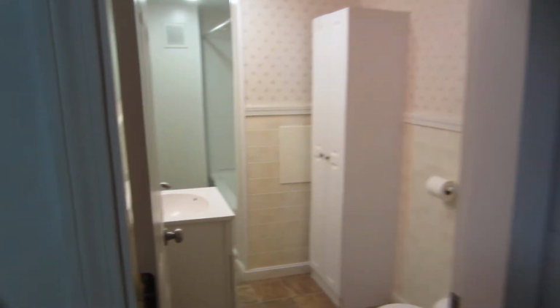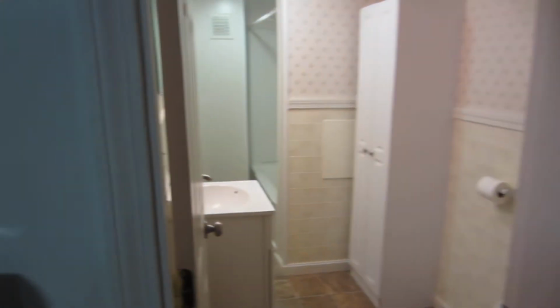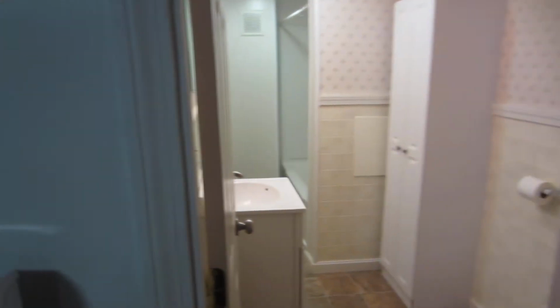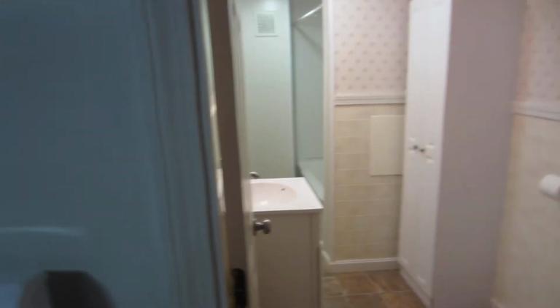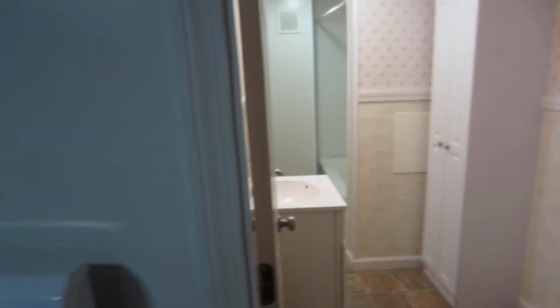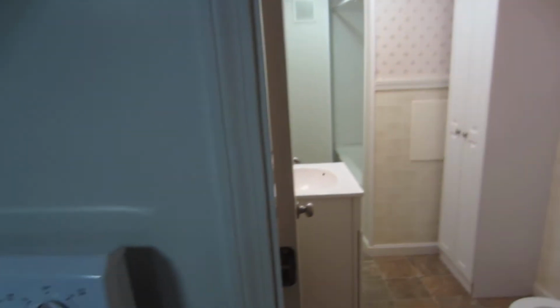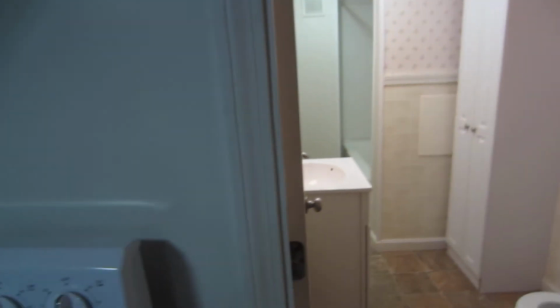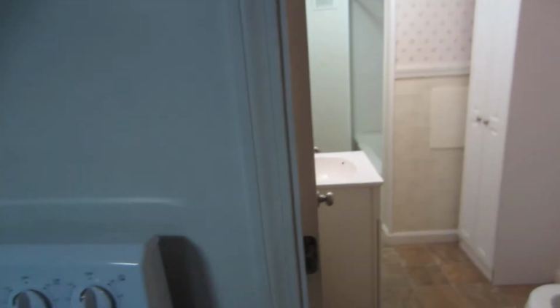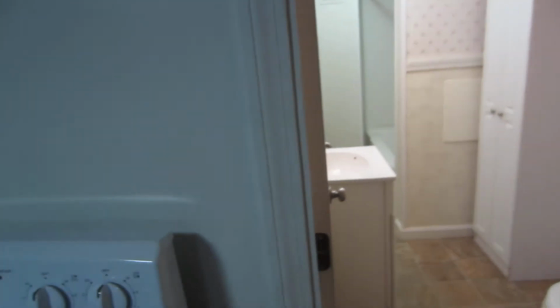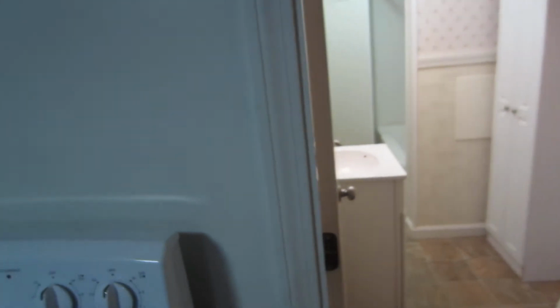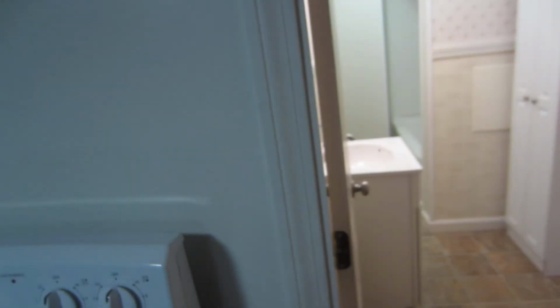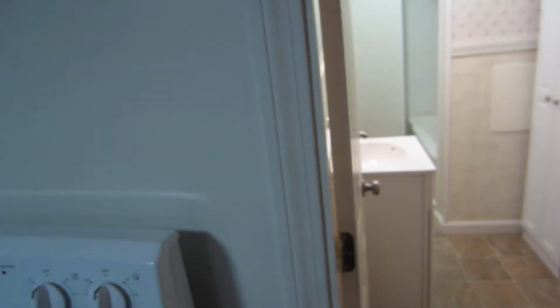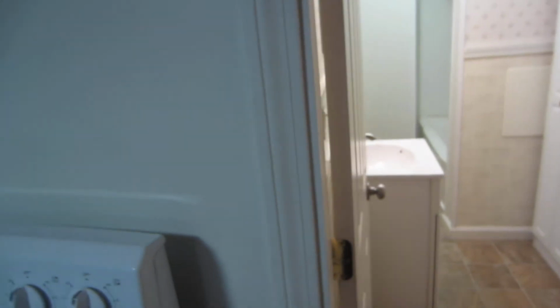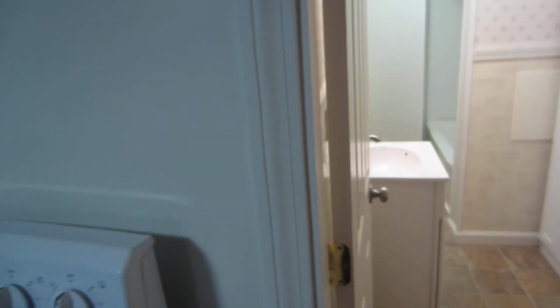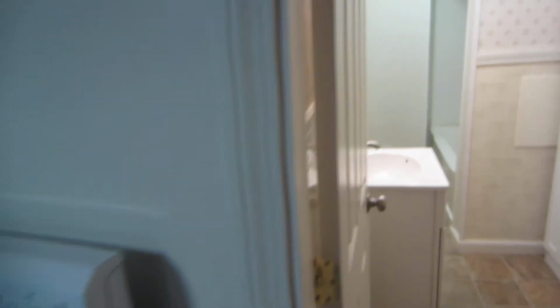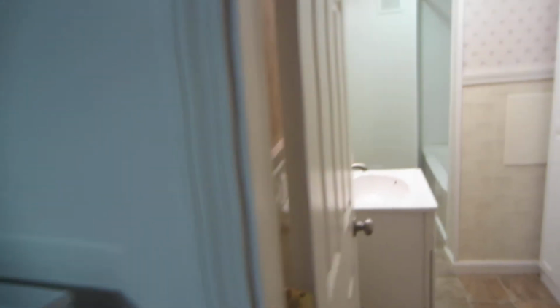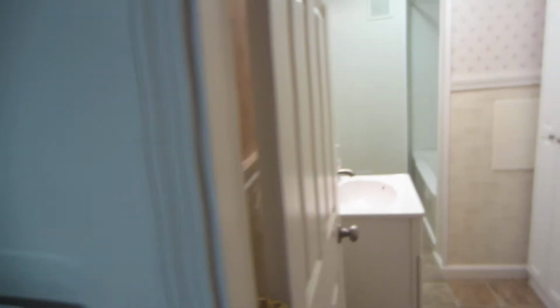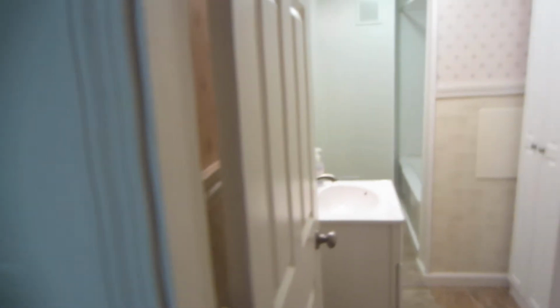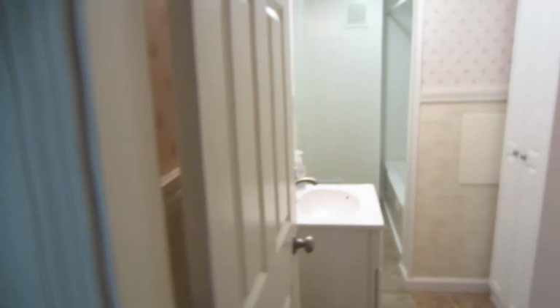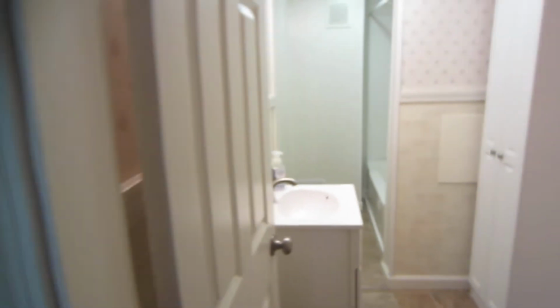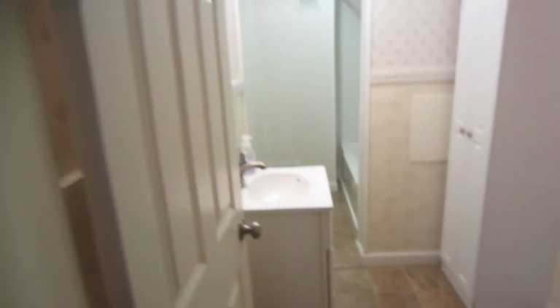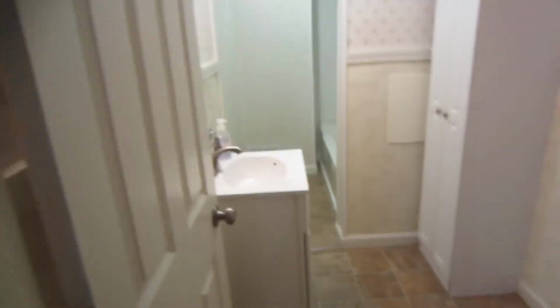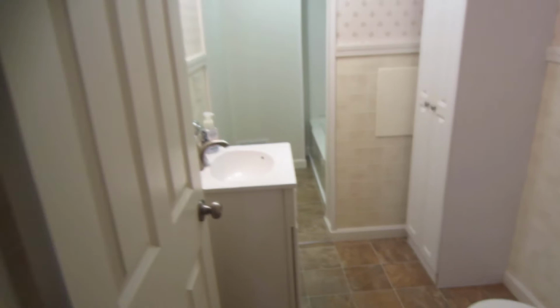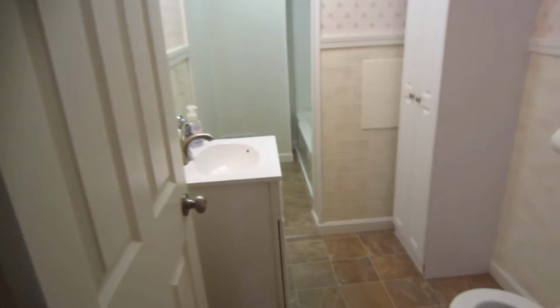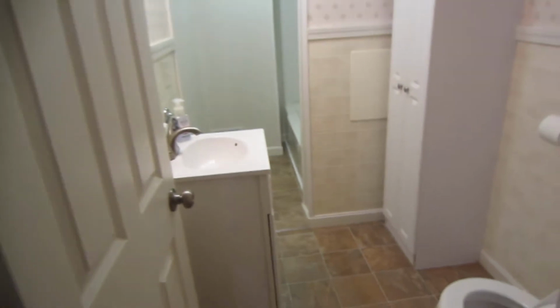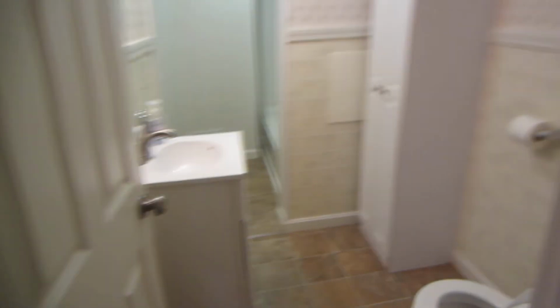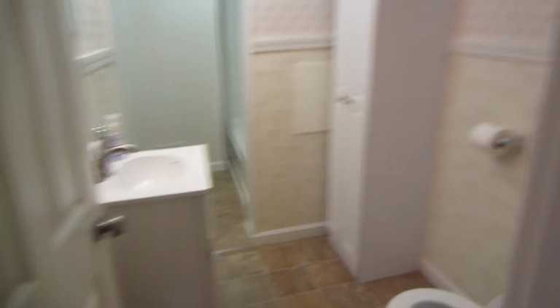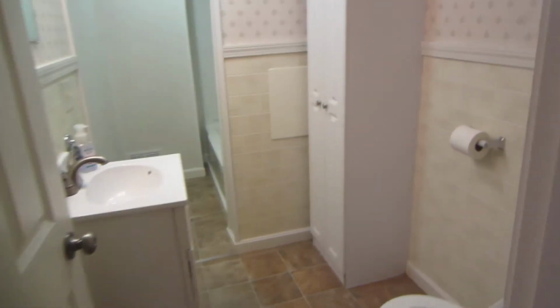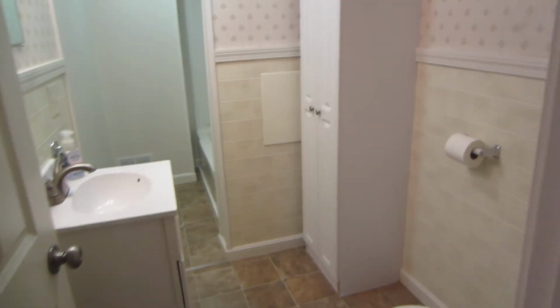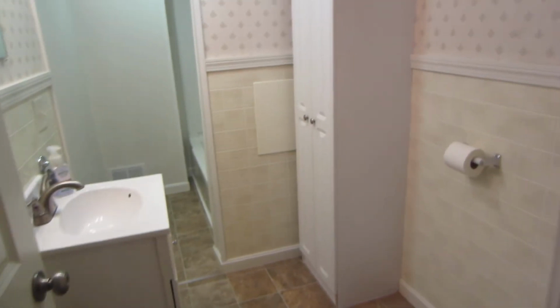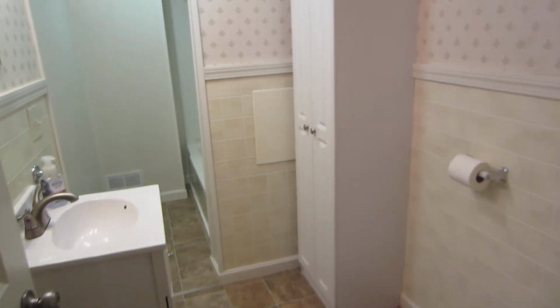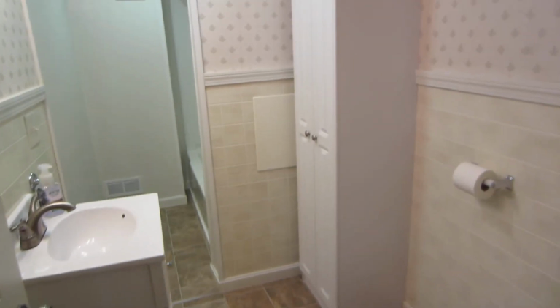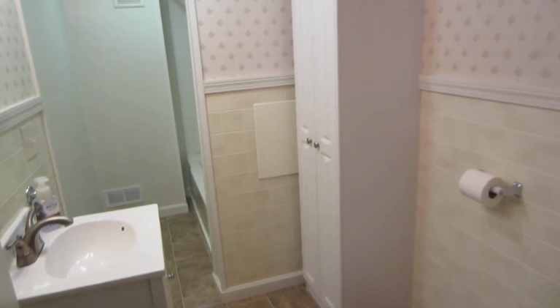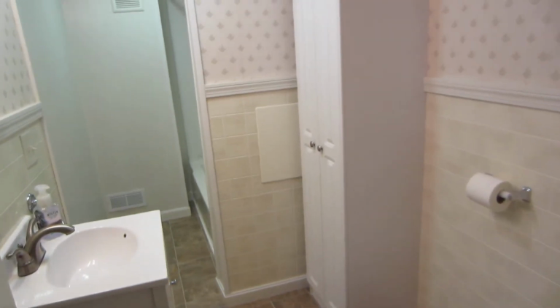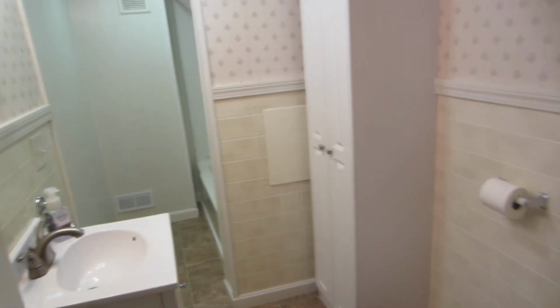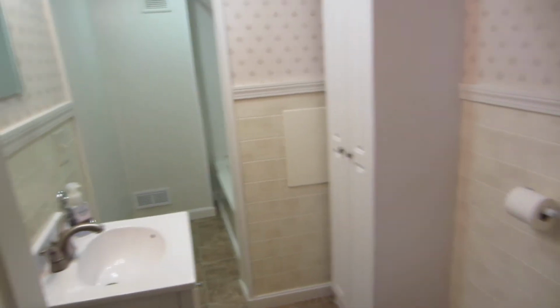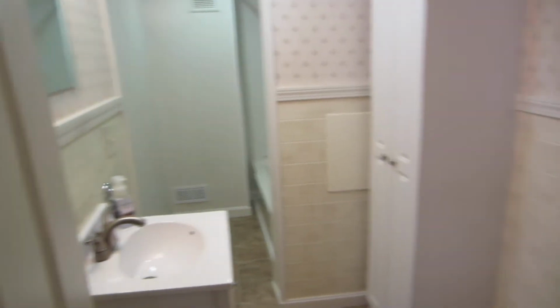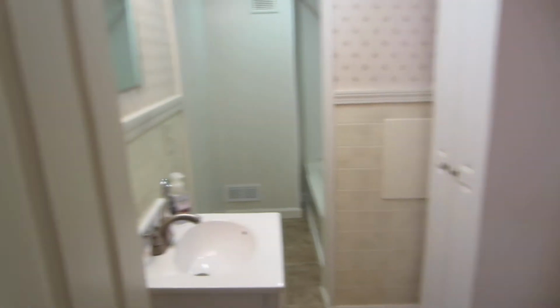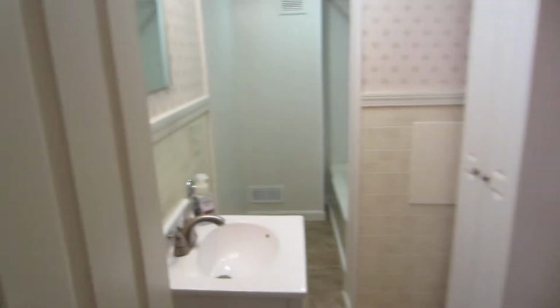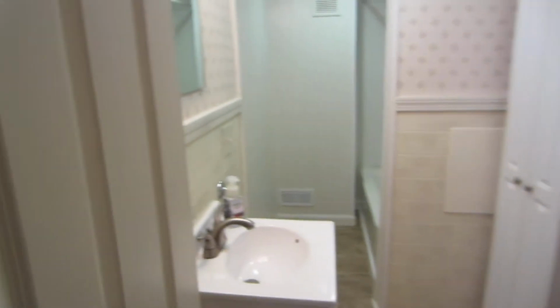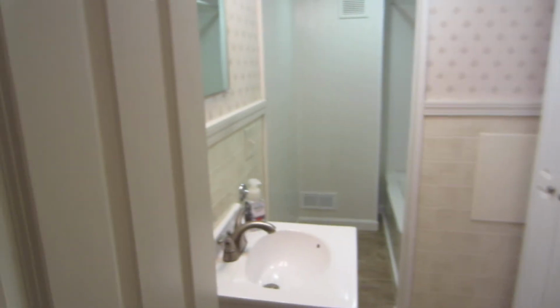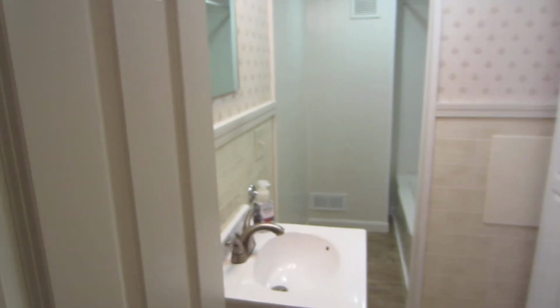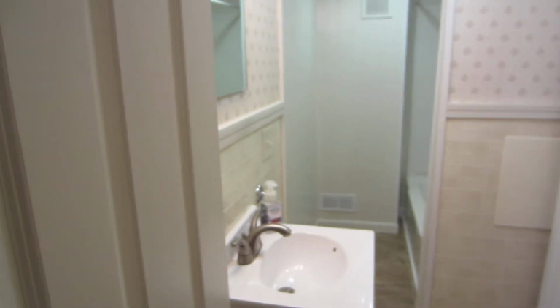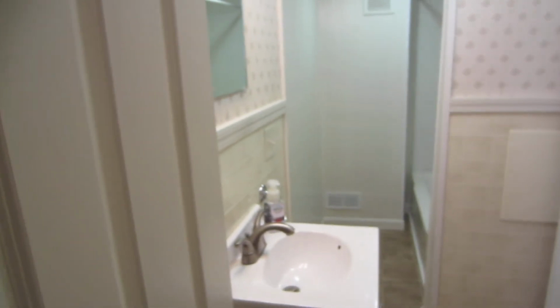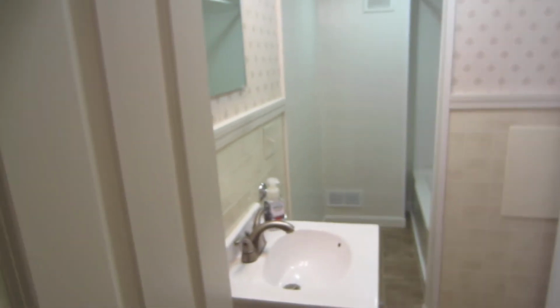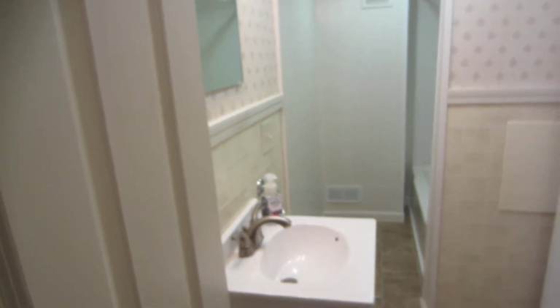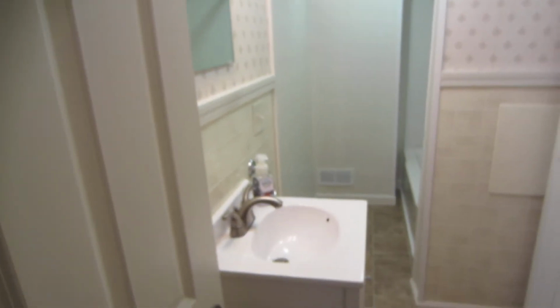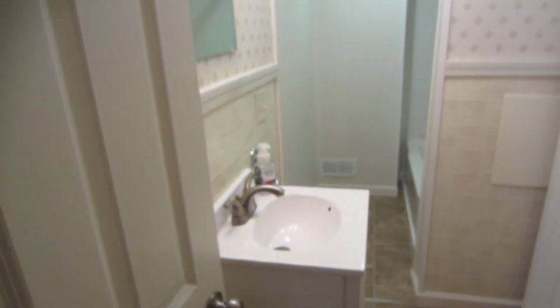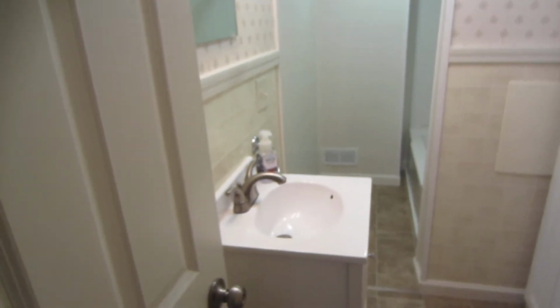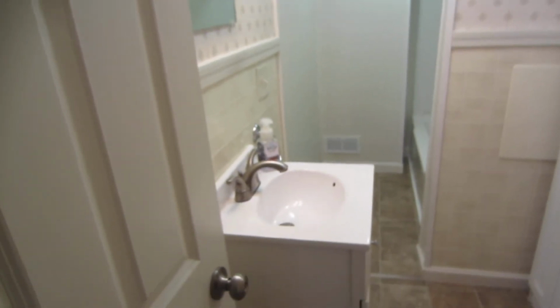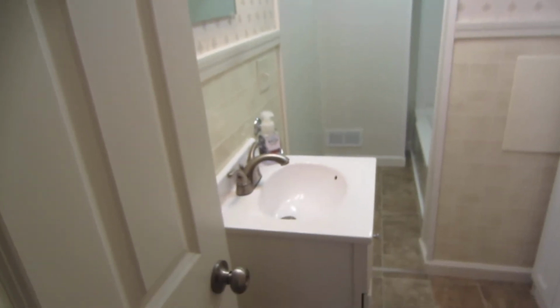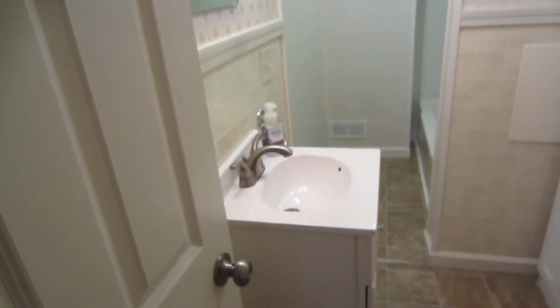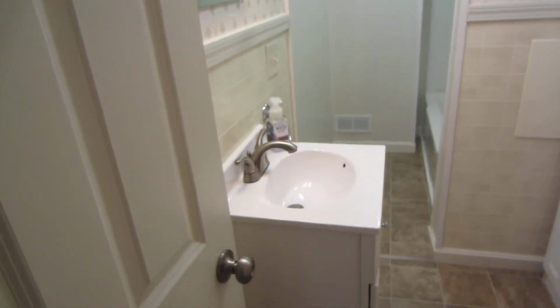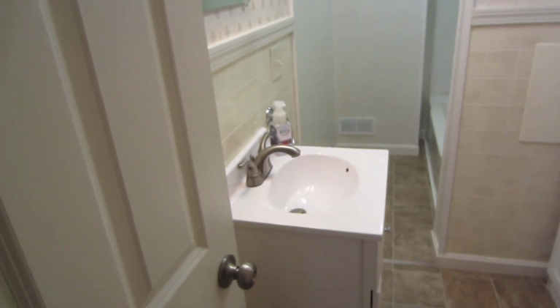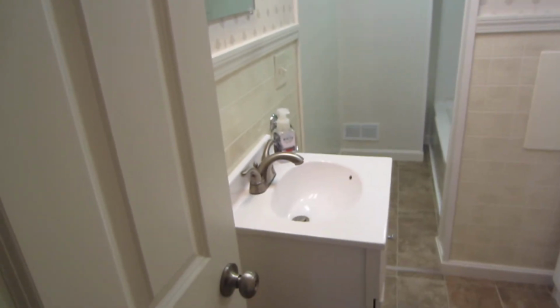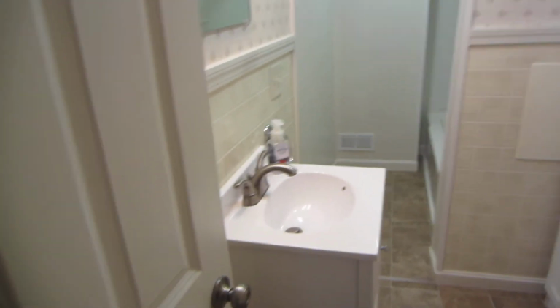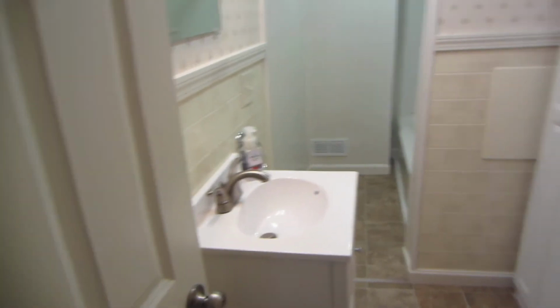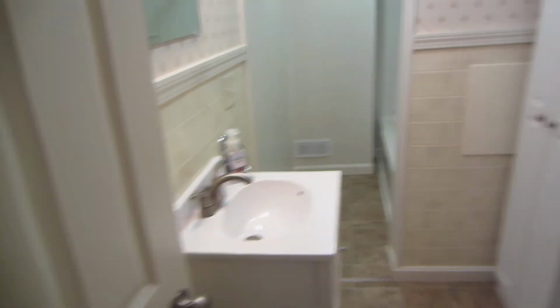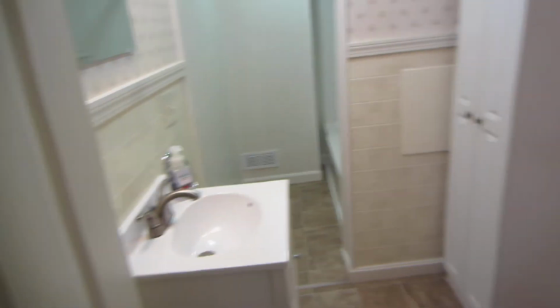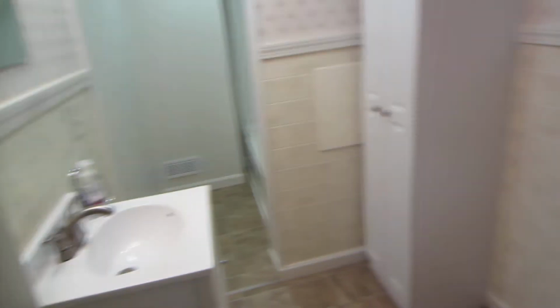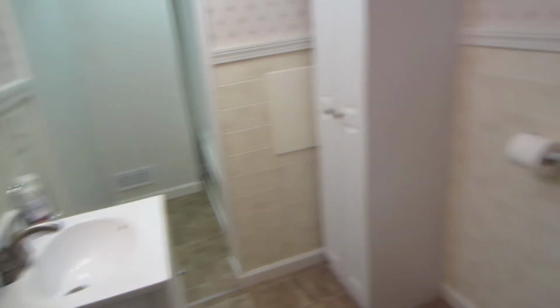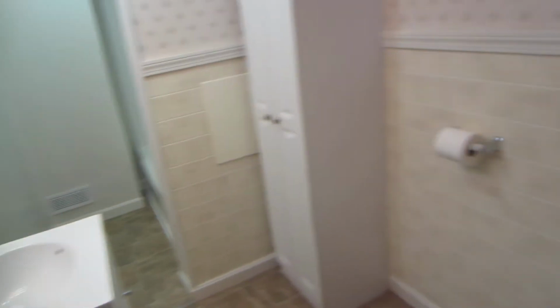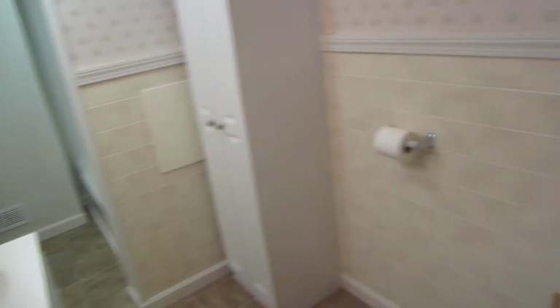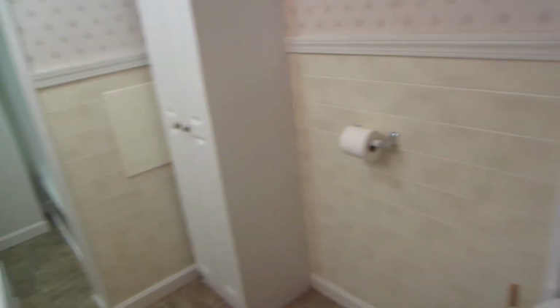This does have one full bath and a three-quarter bath in the master bedroom. So this is the full bath.